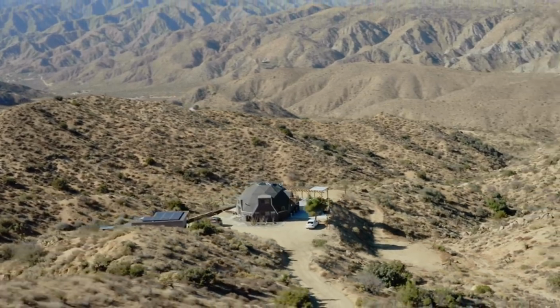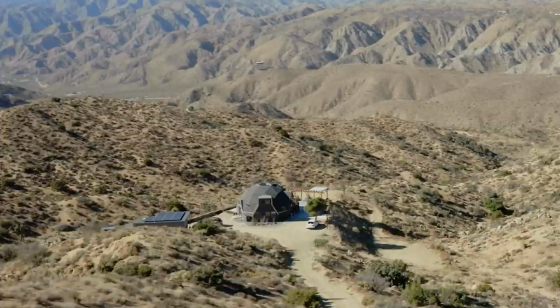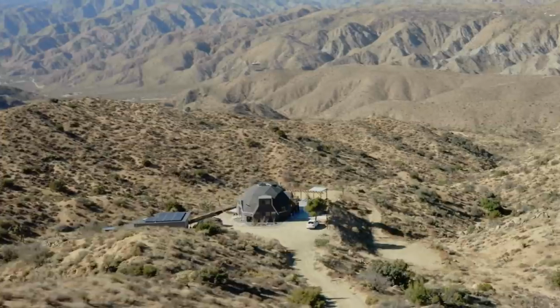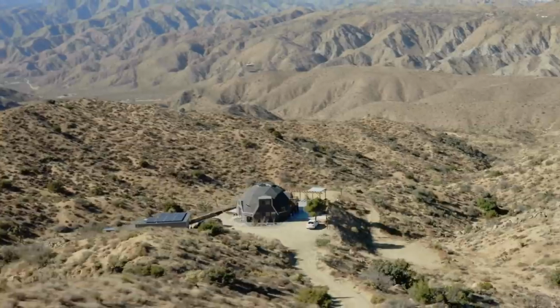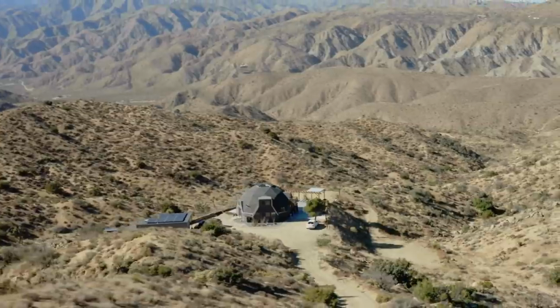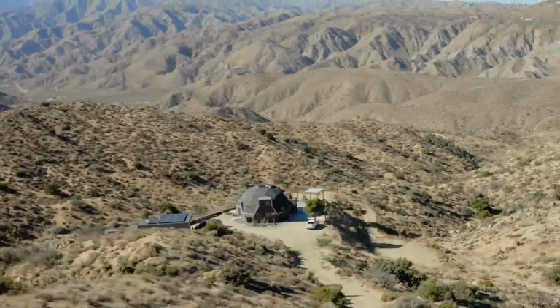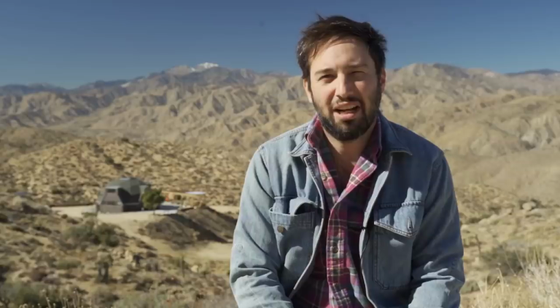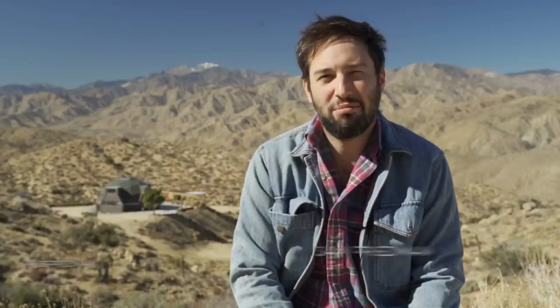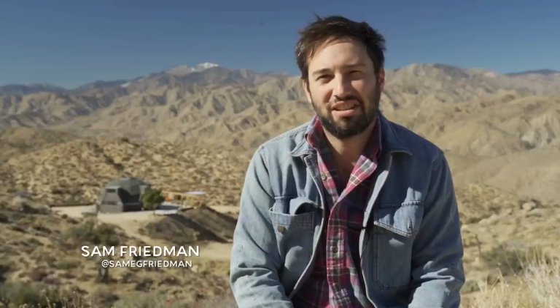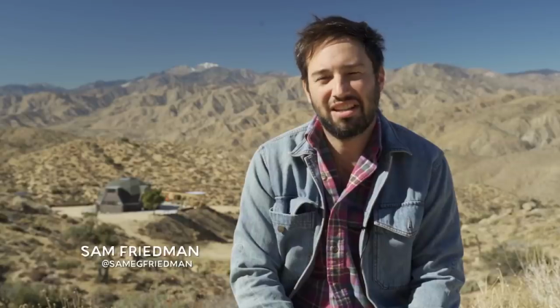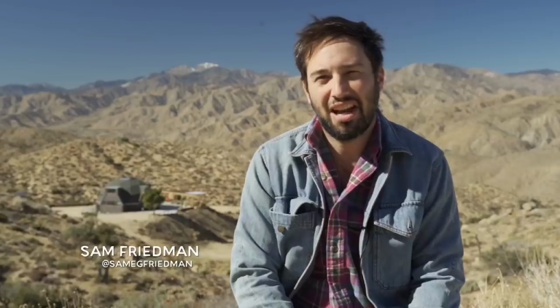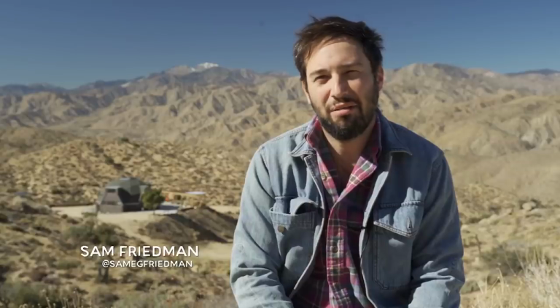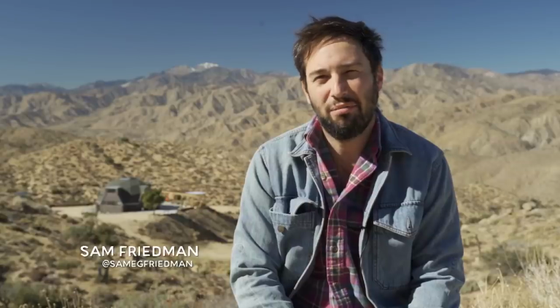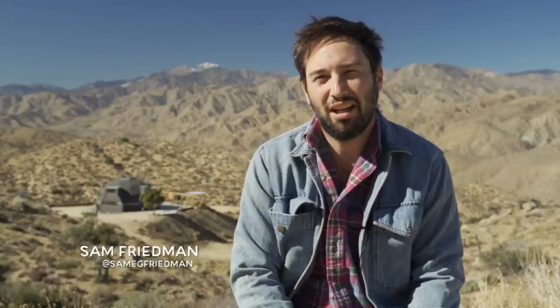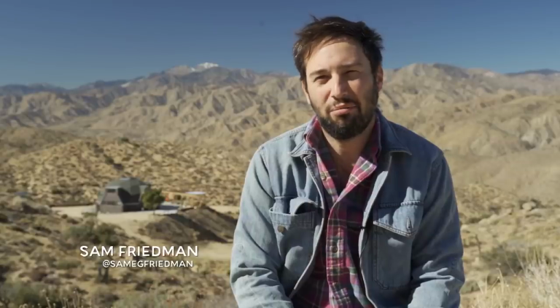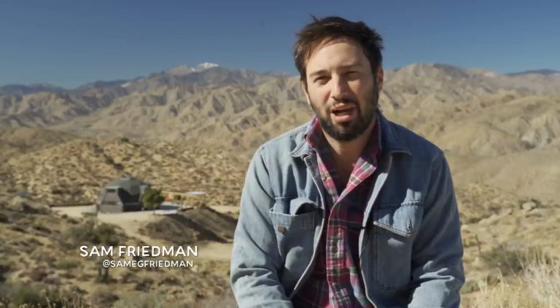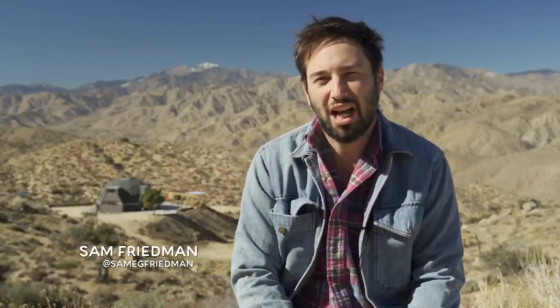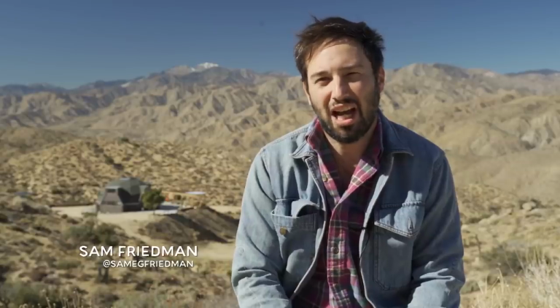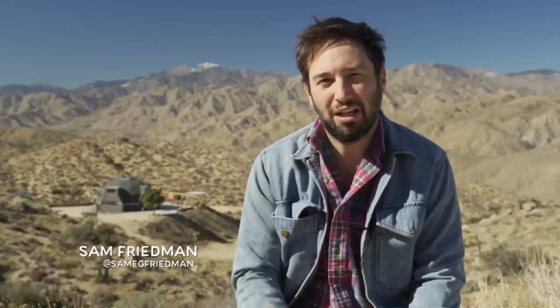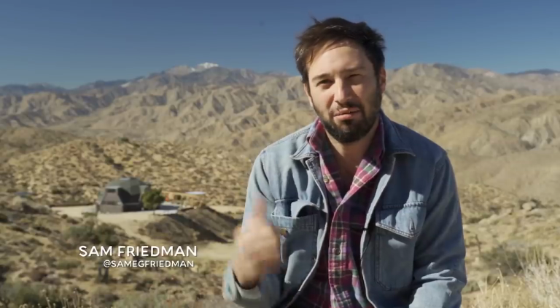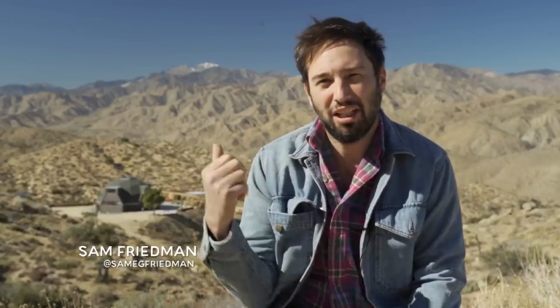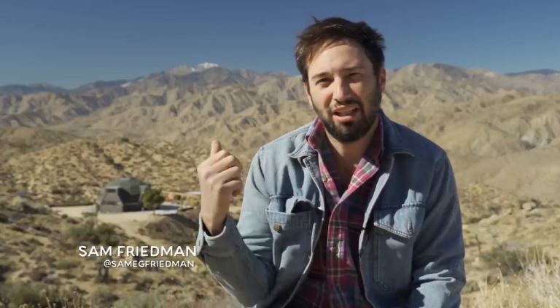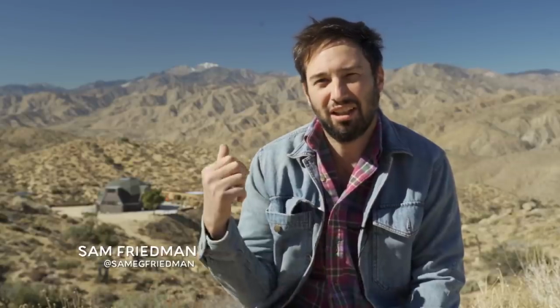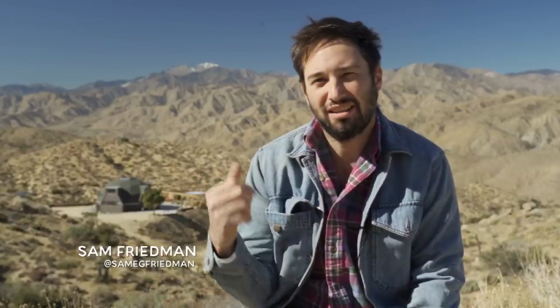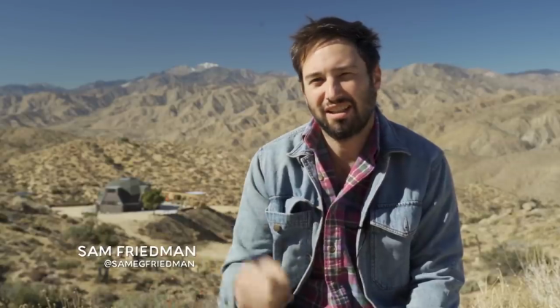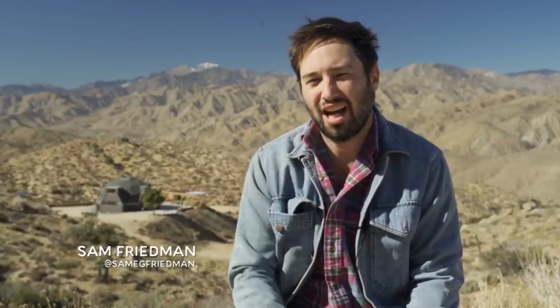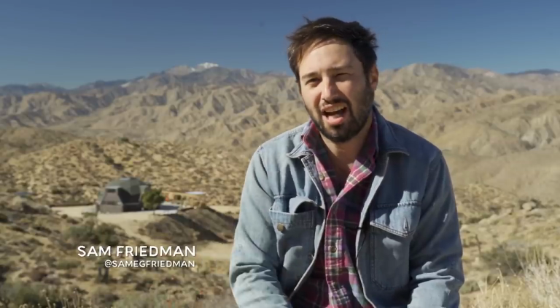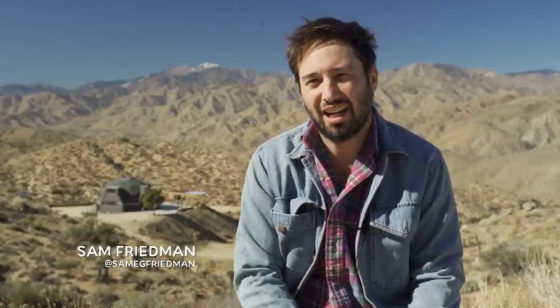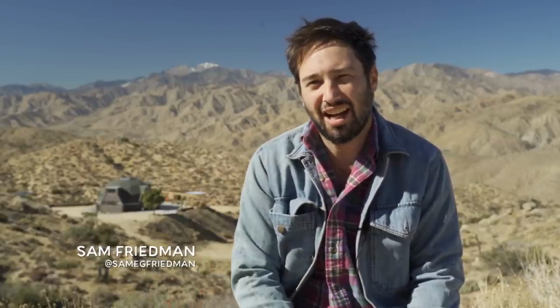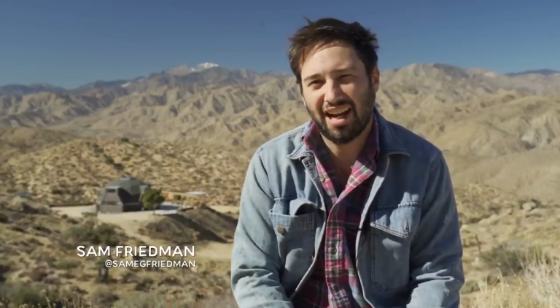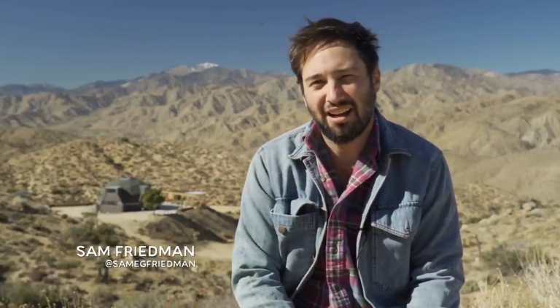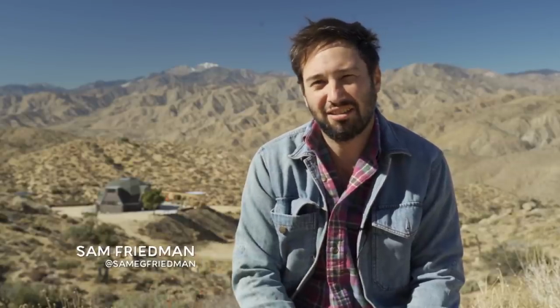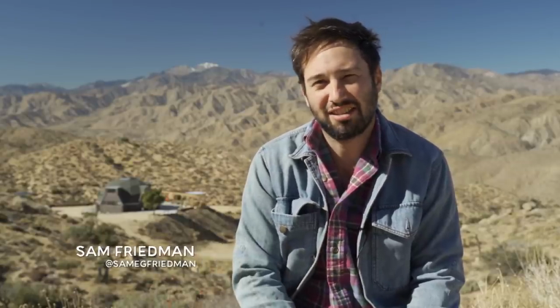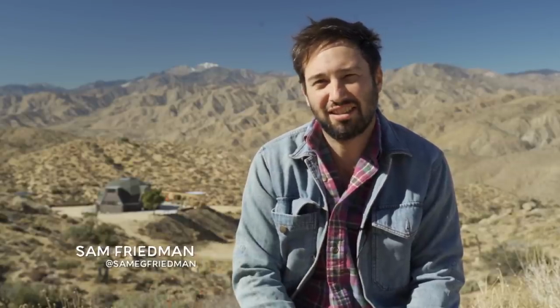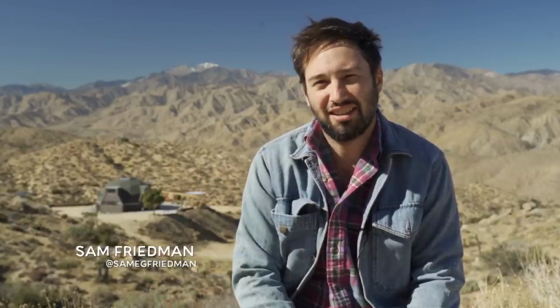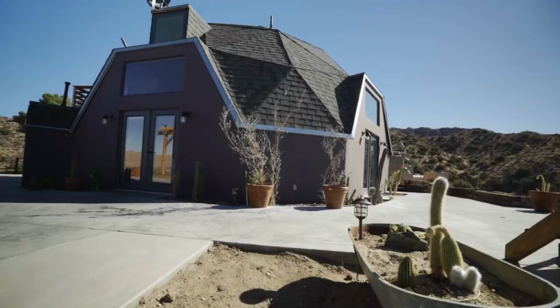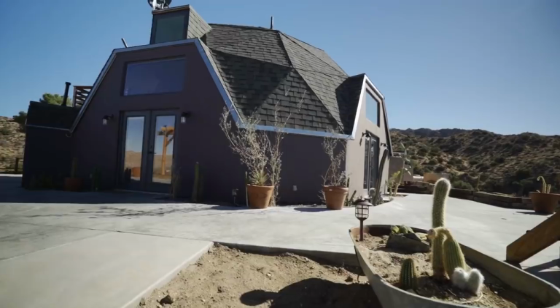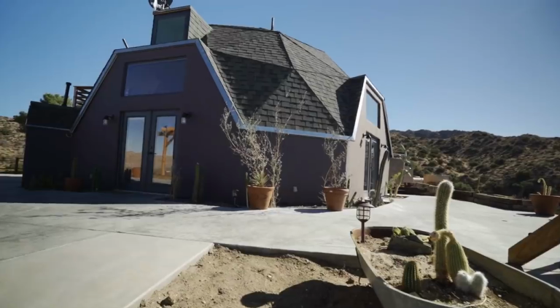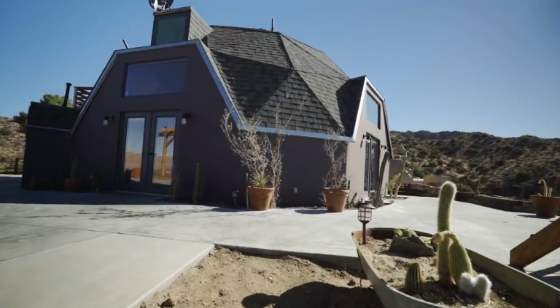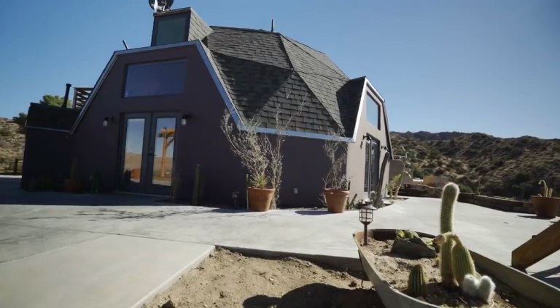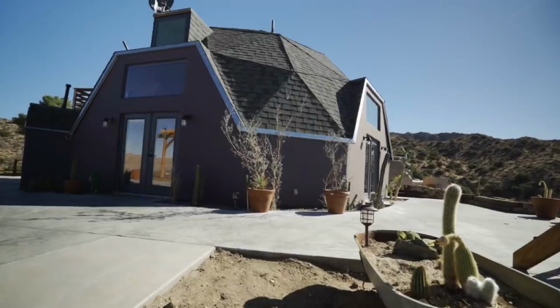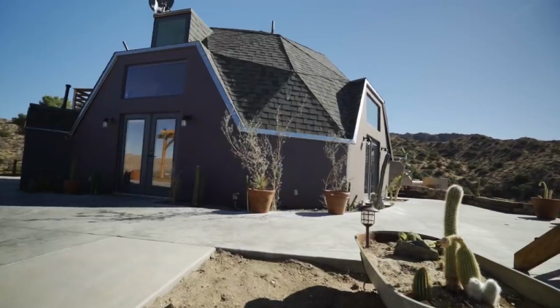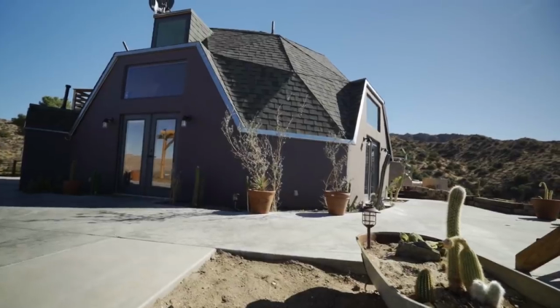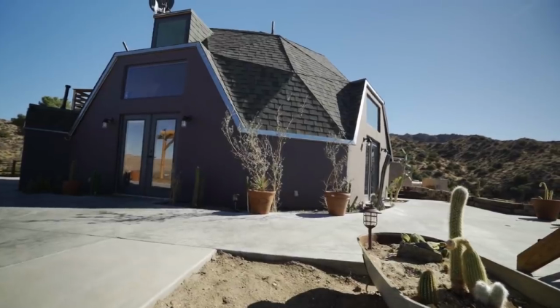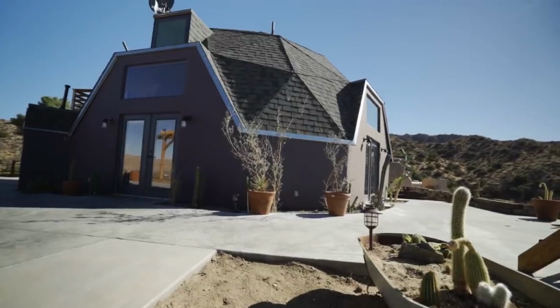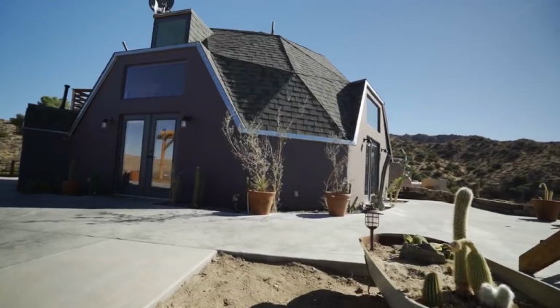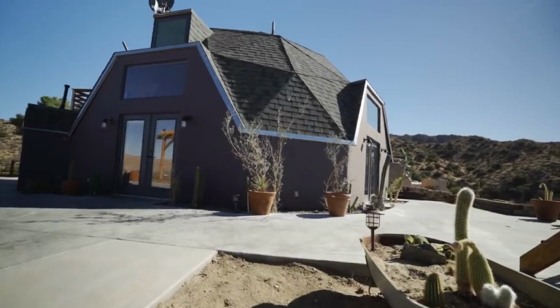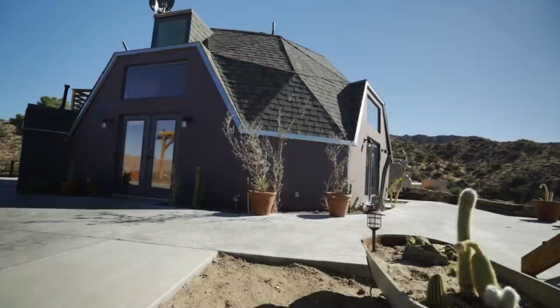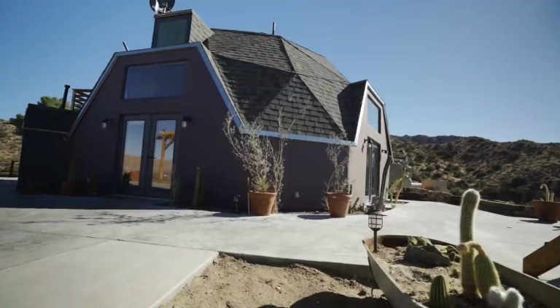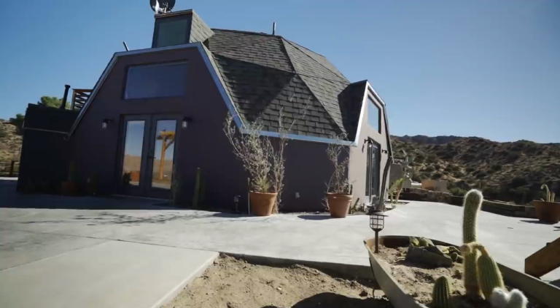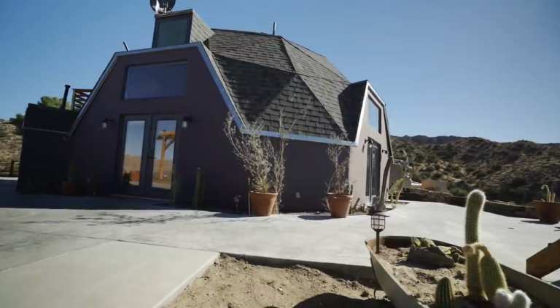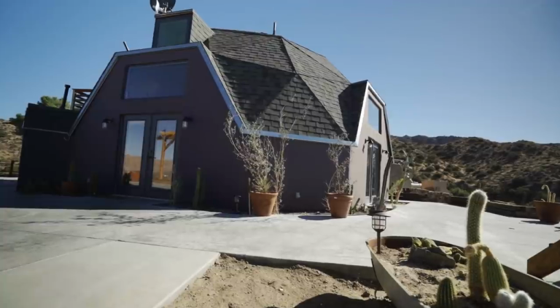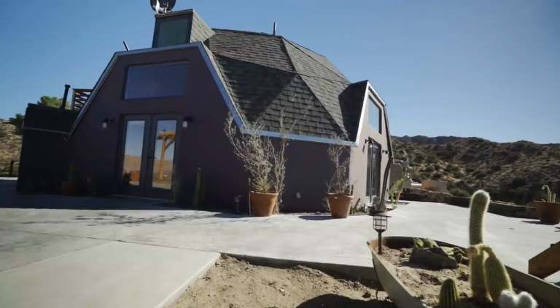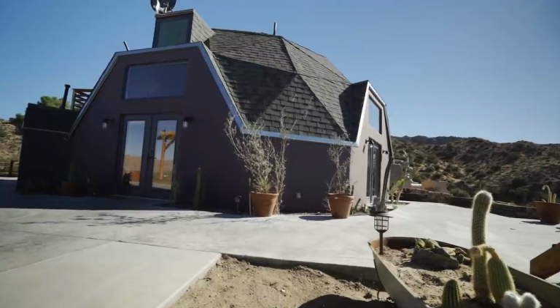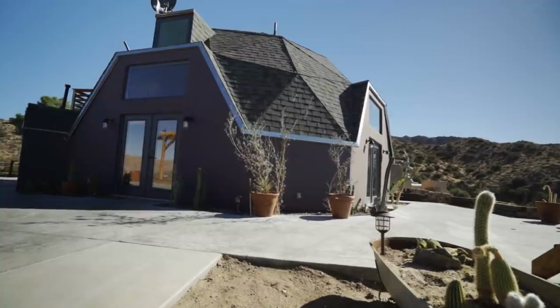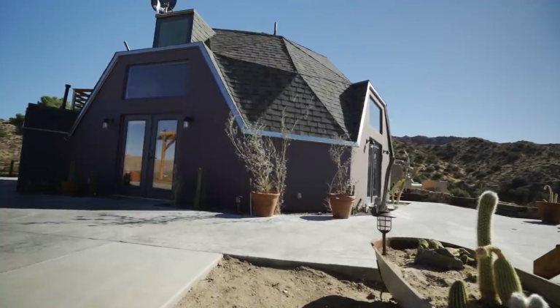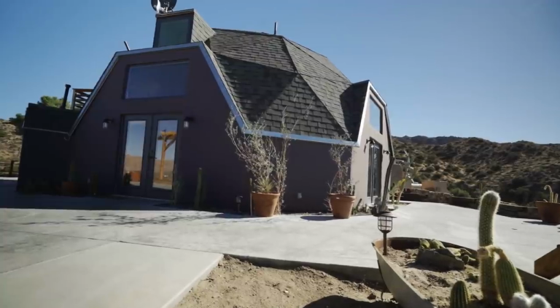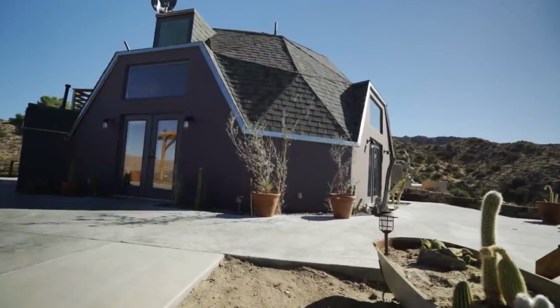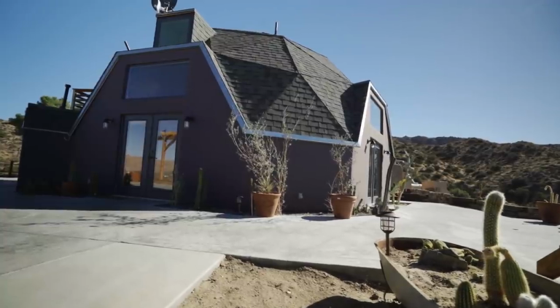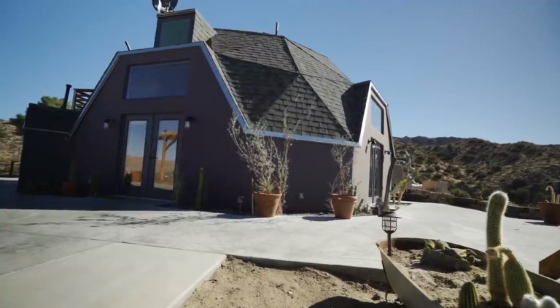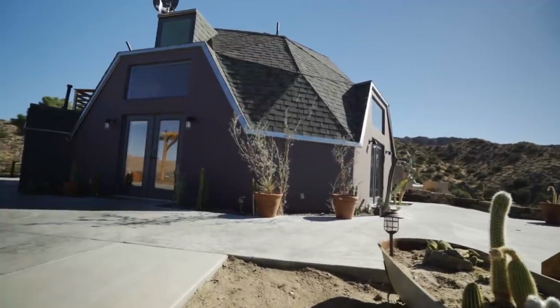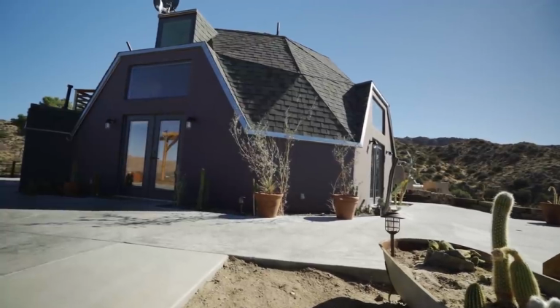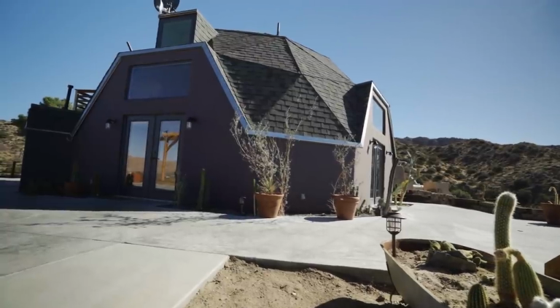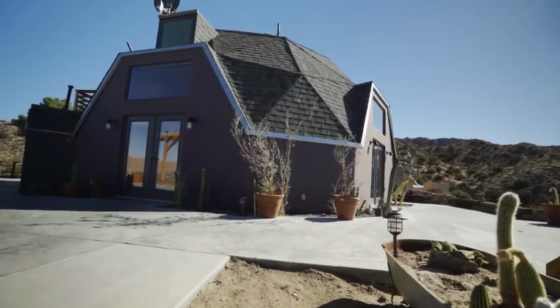Hi, my name is Sam and behind me is the Hawkeye House. It's a geodesic dome situated on 110 acres.